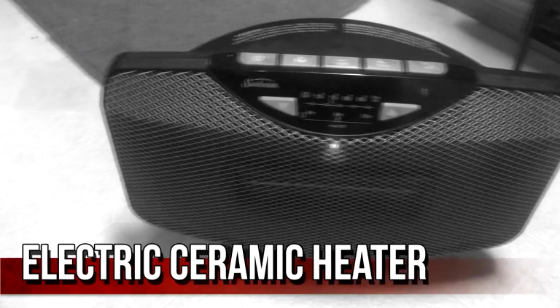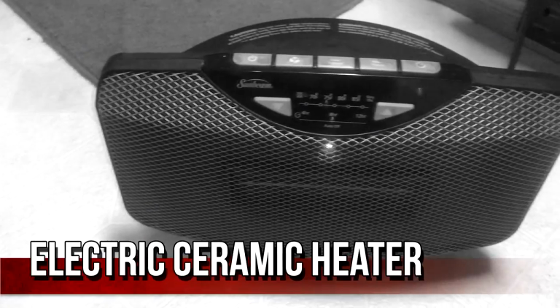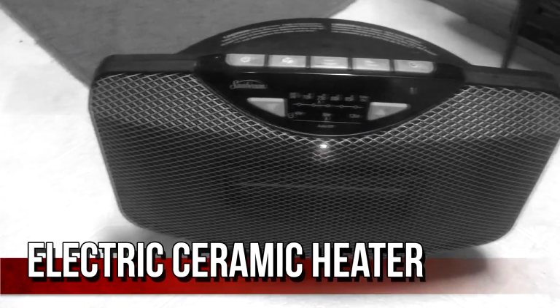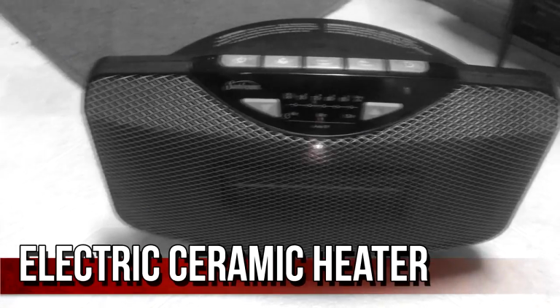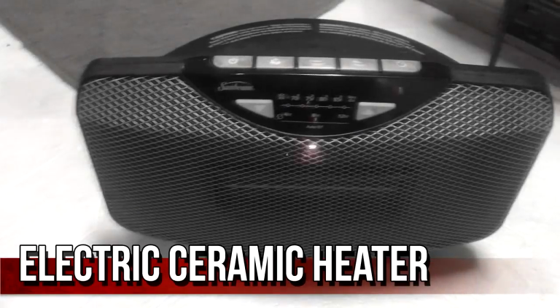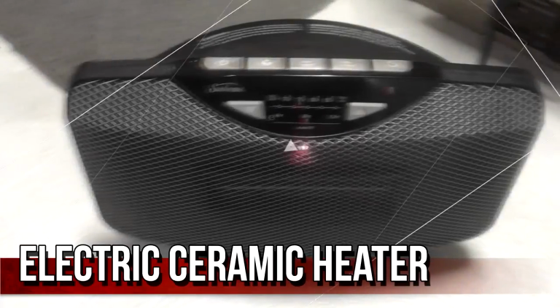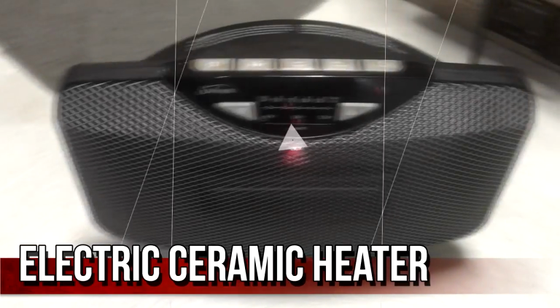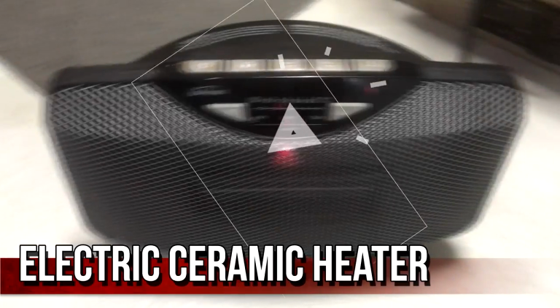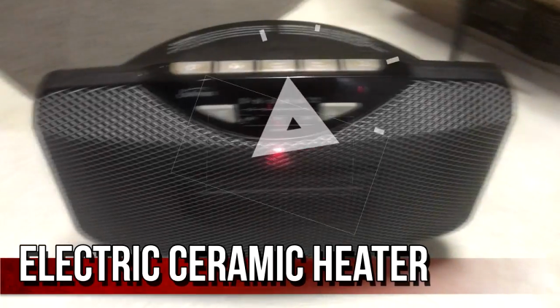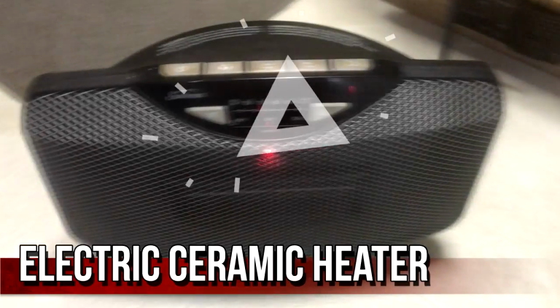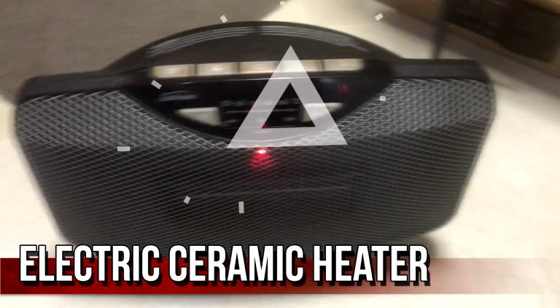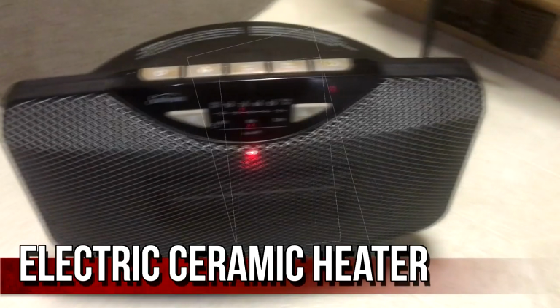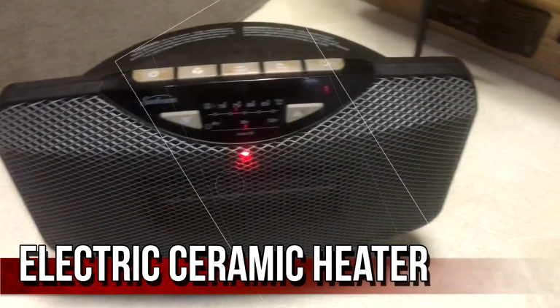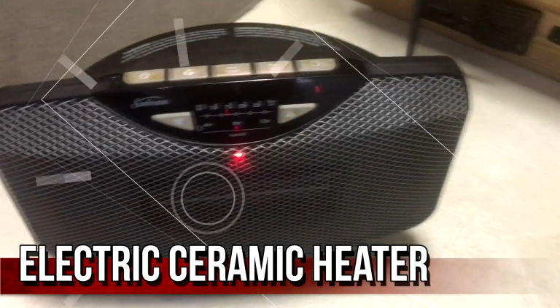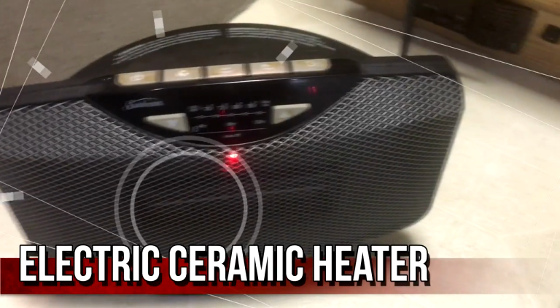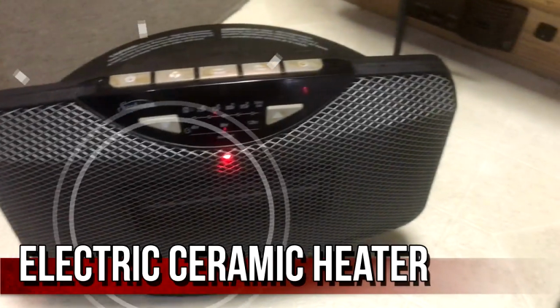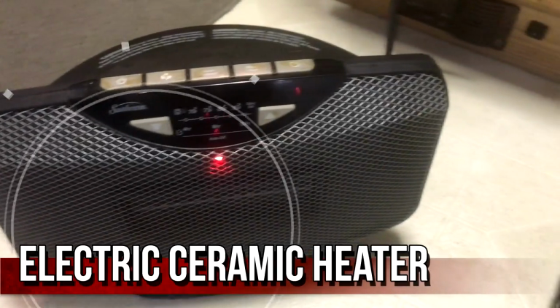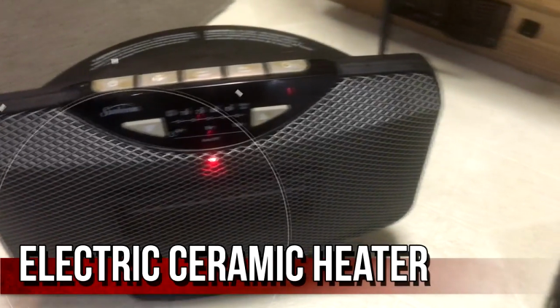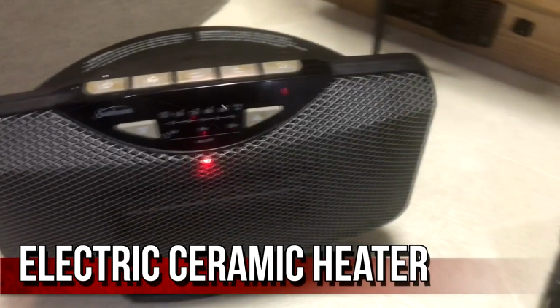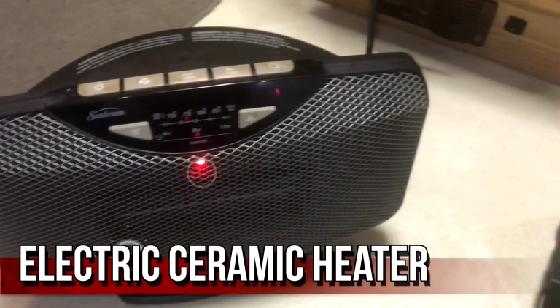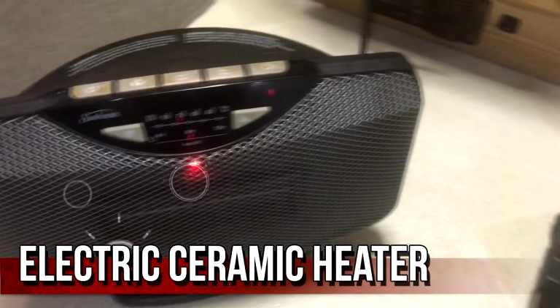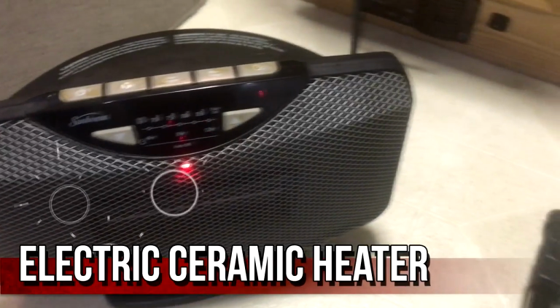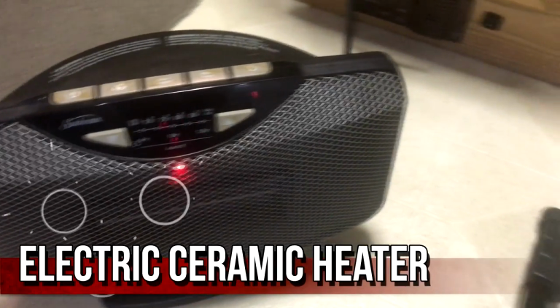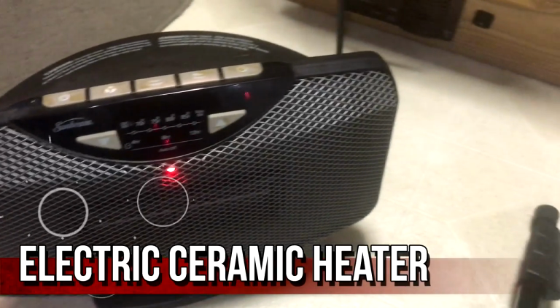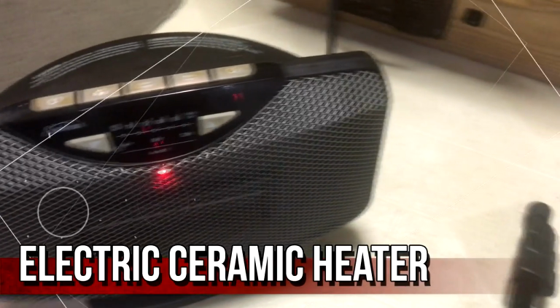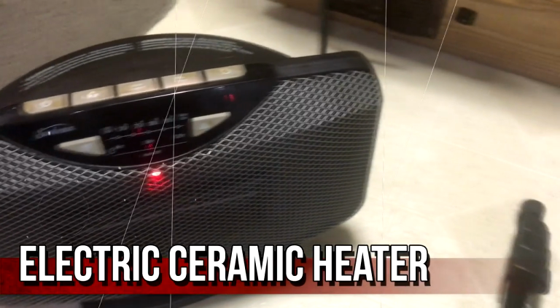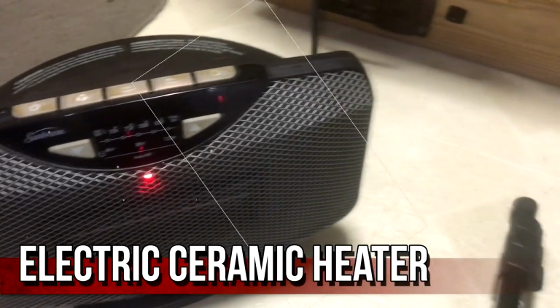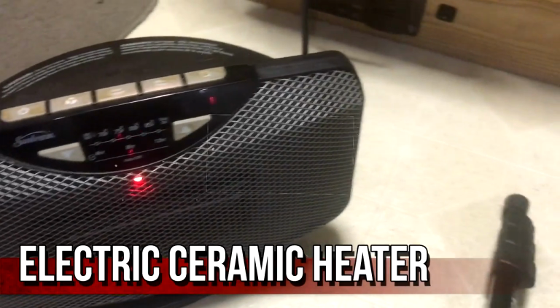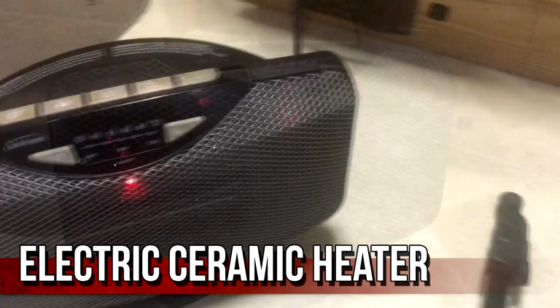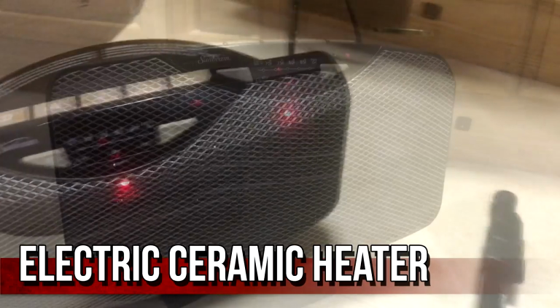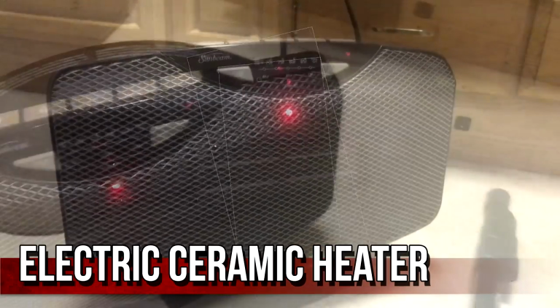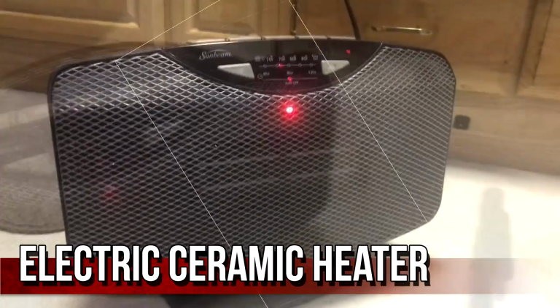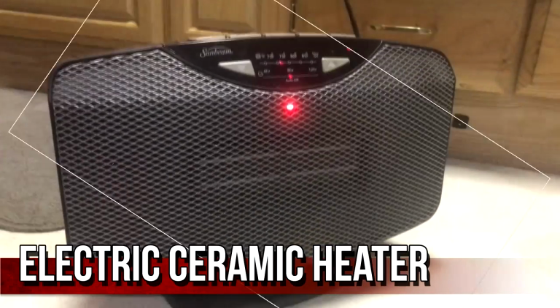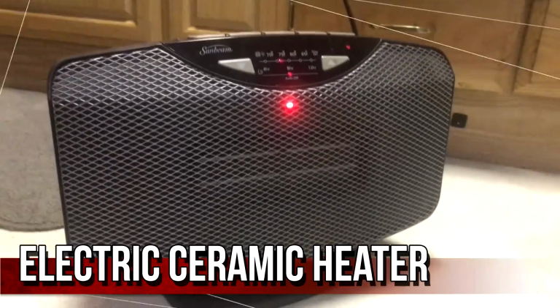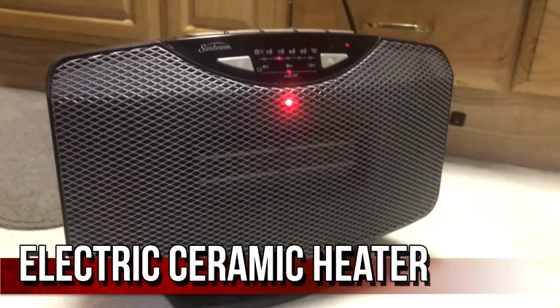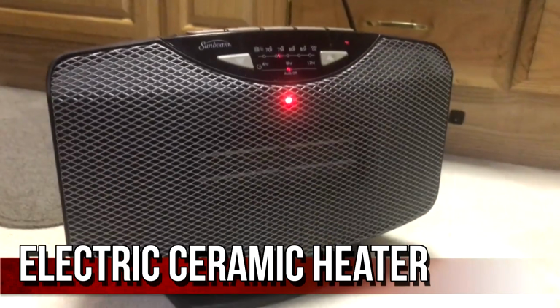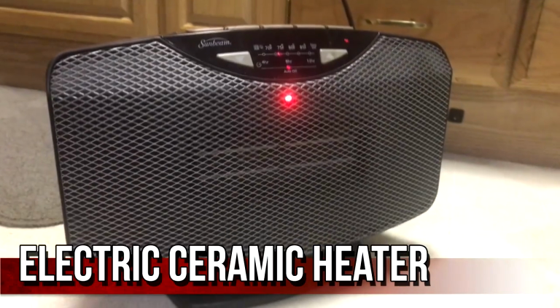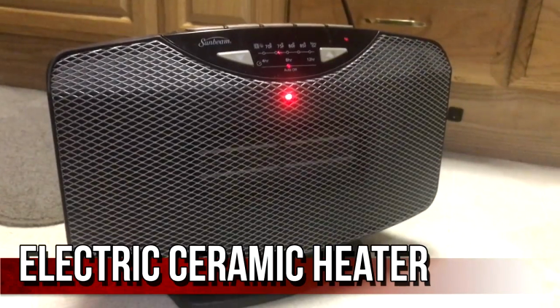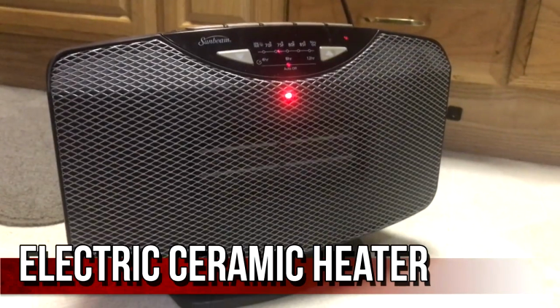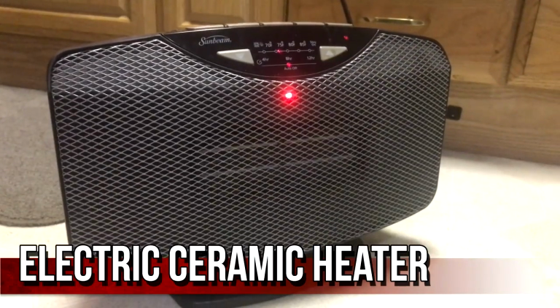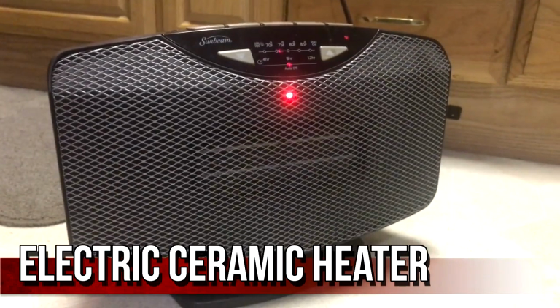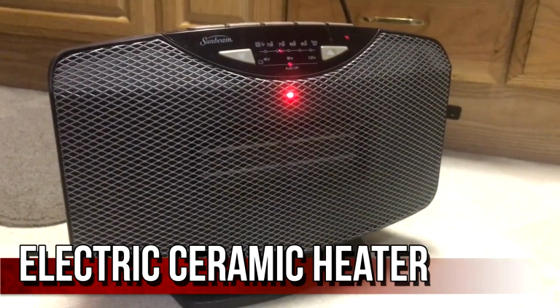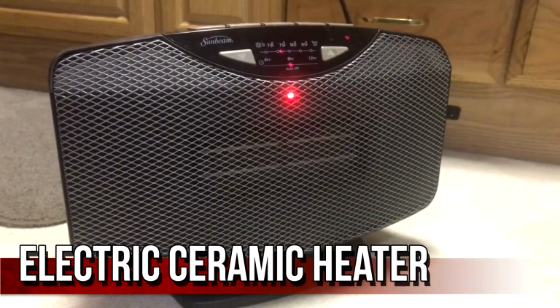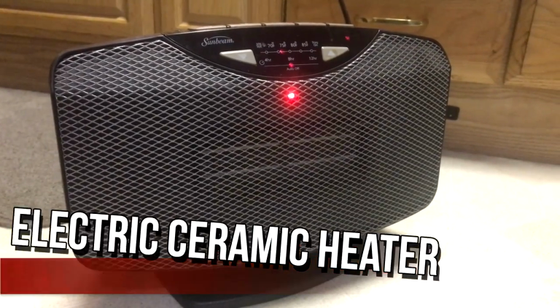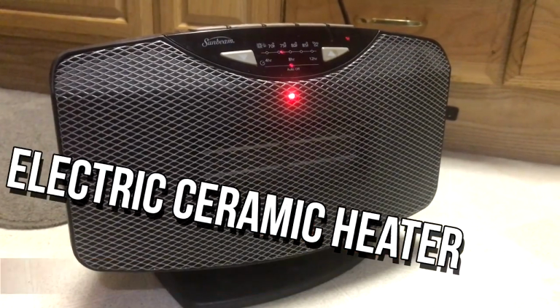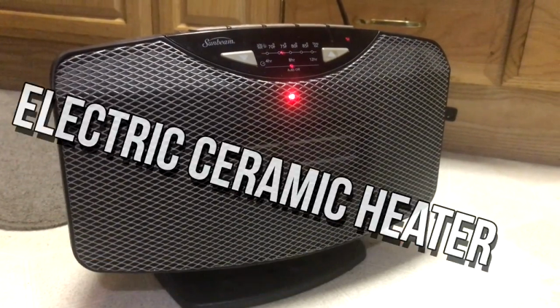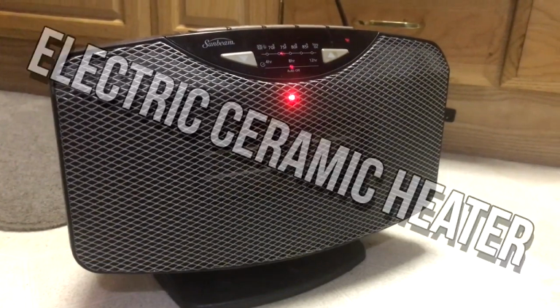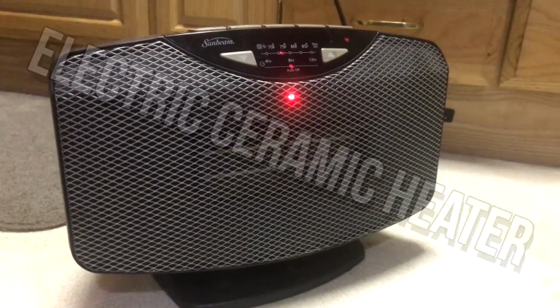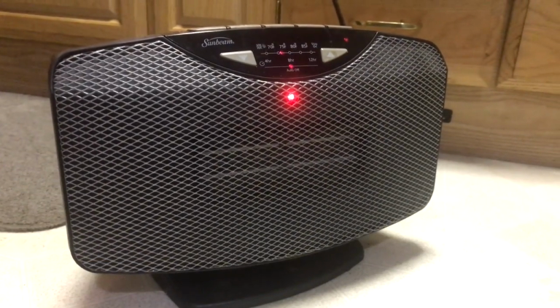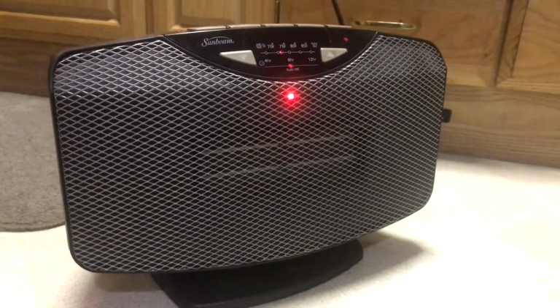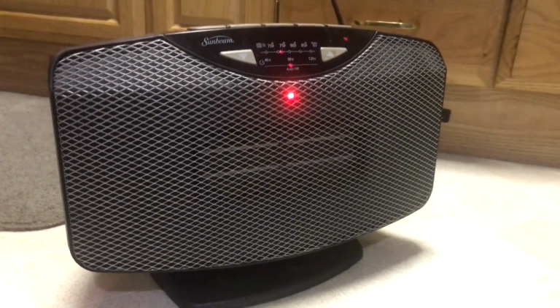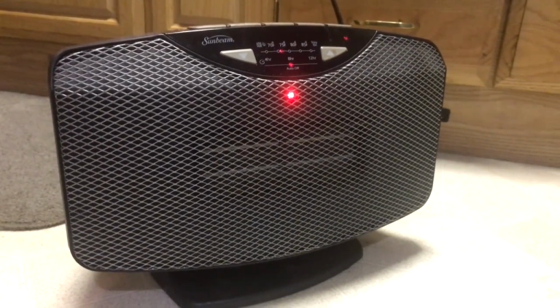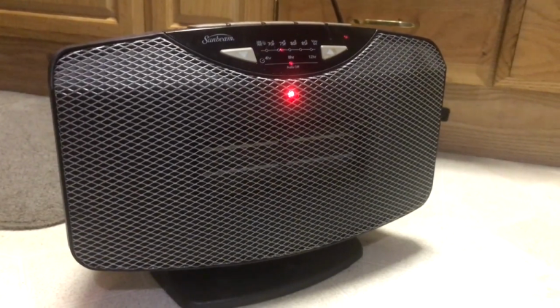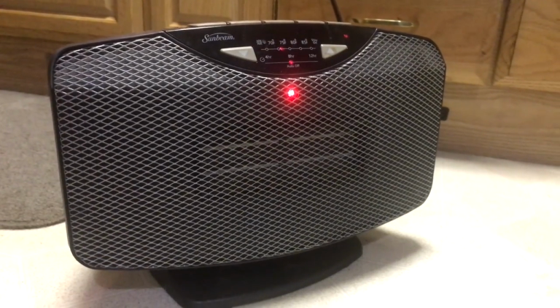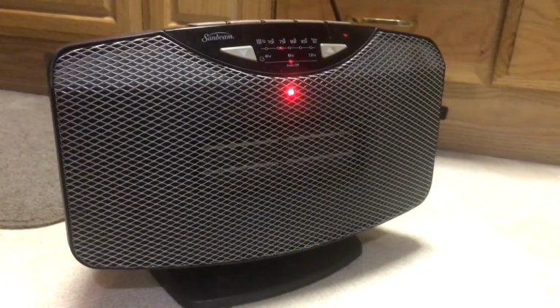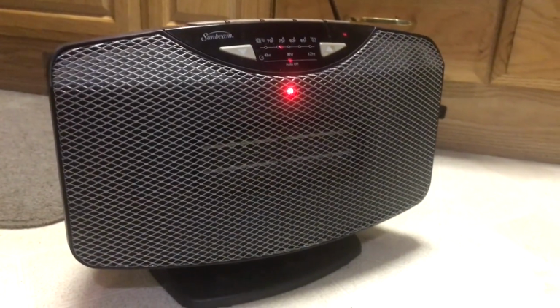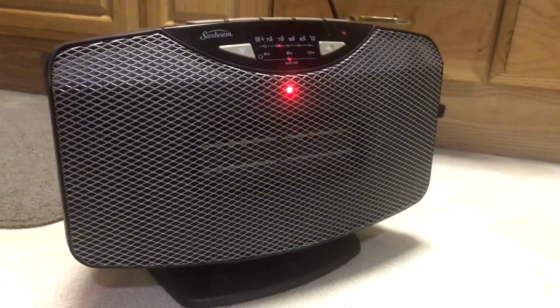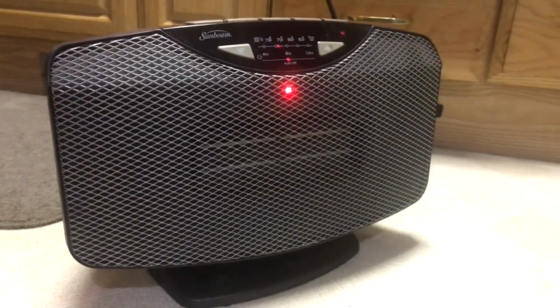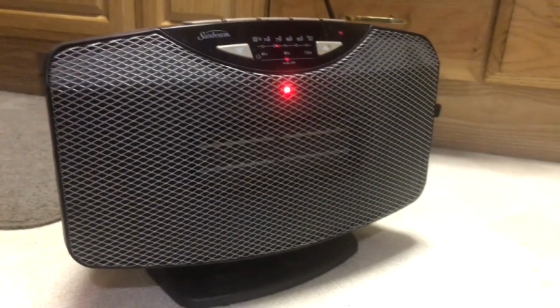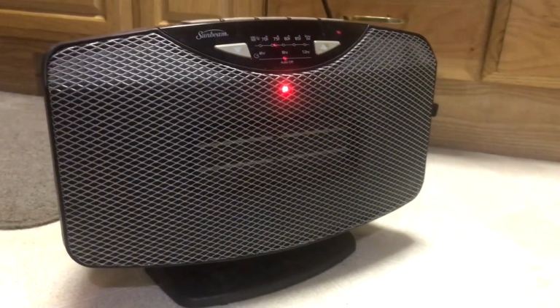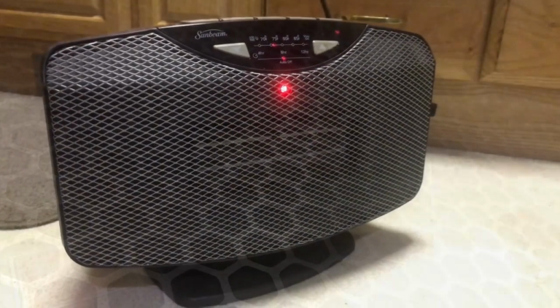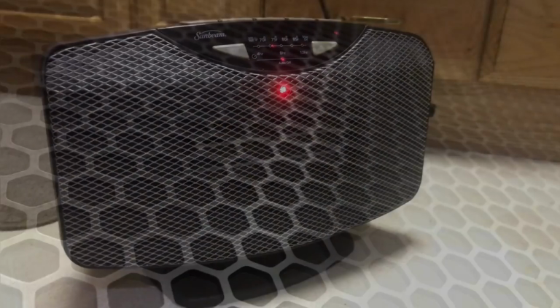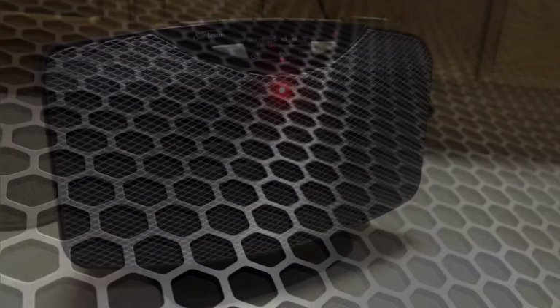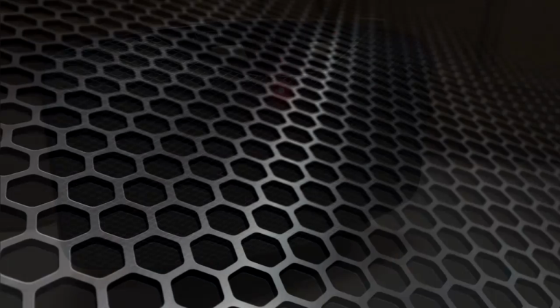Ceramic heater. It's always important to have two sources of heat. If you've ever run out of propane, you'll be glad you did.